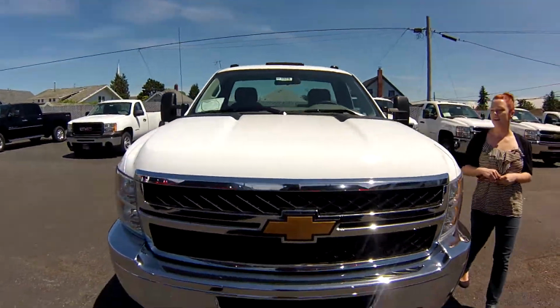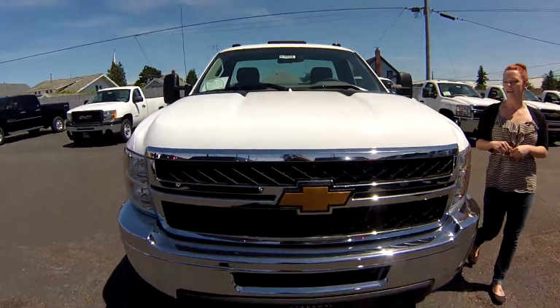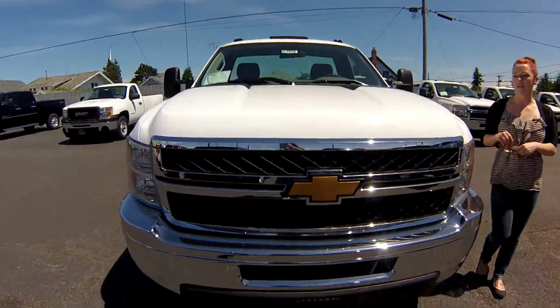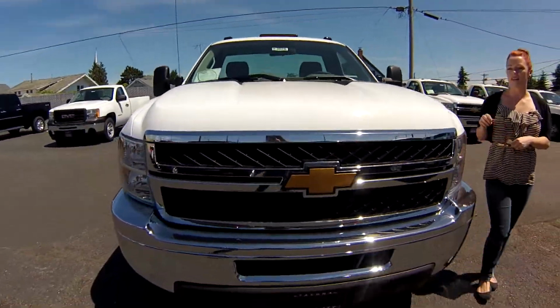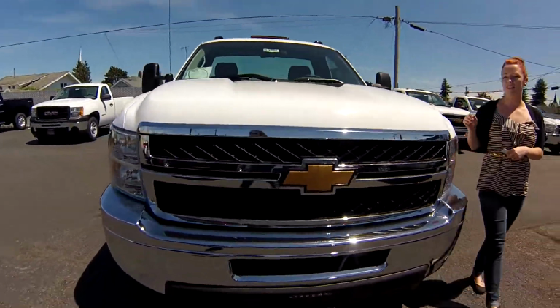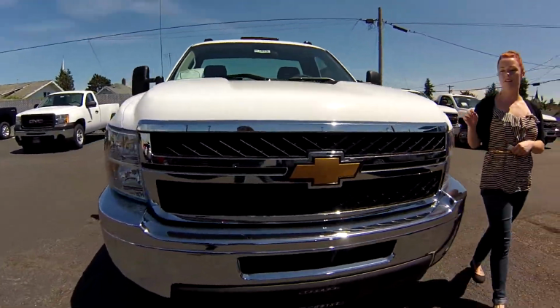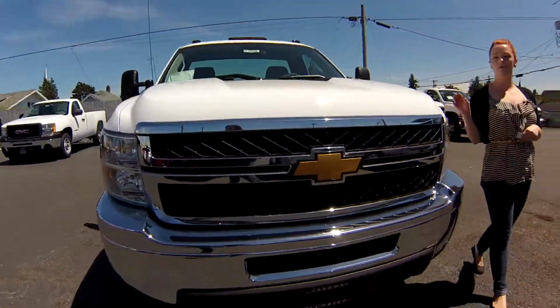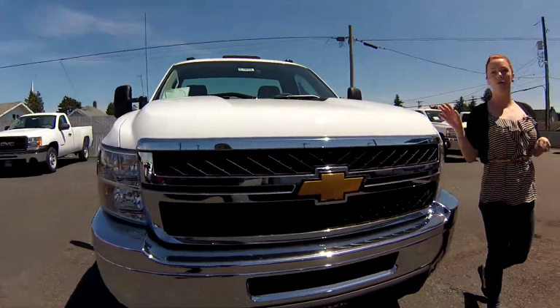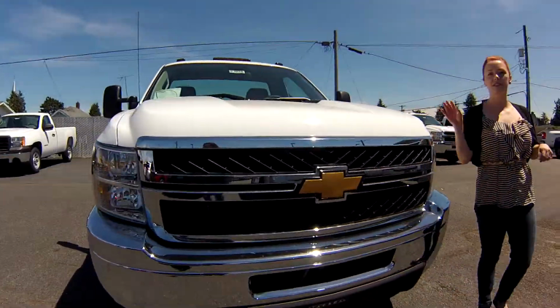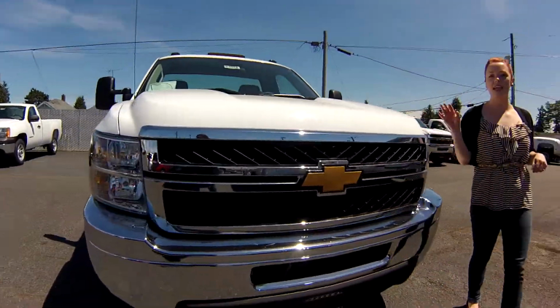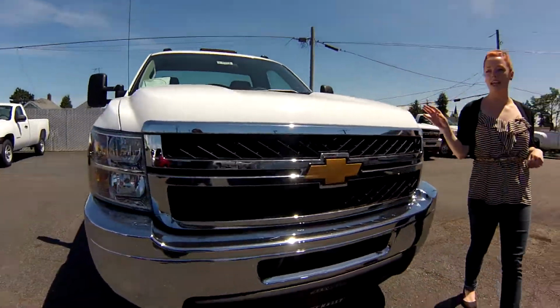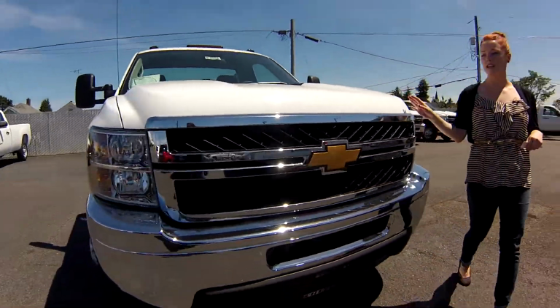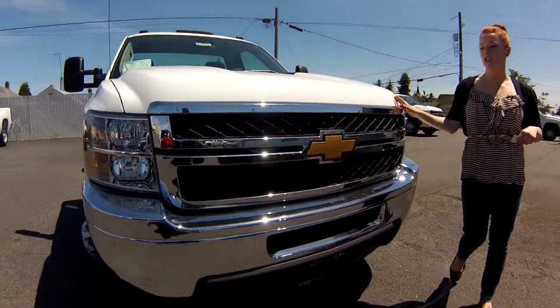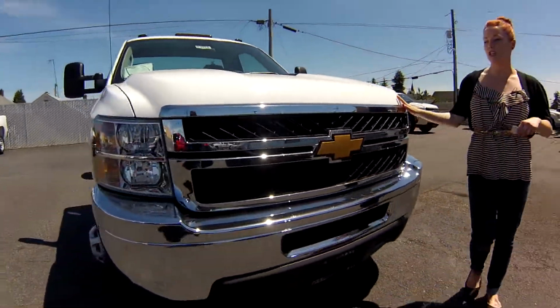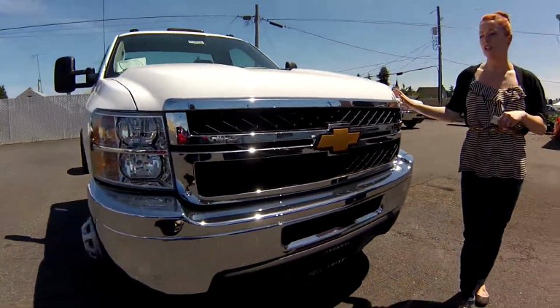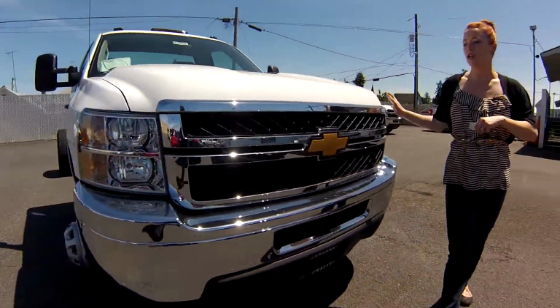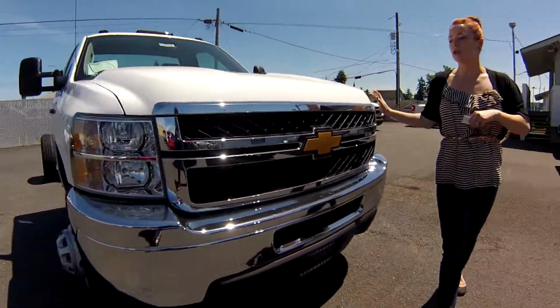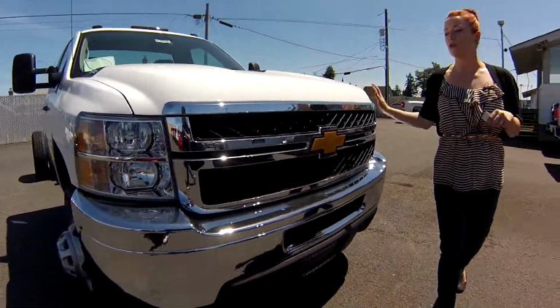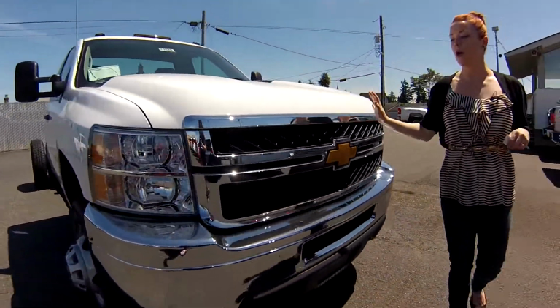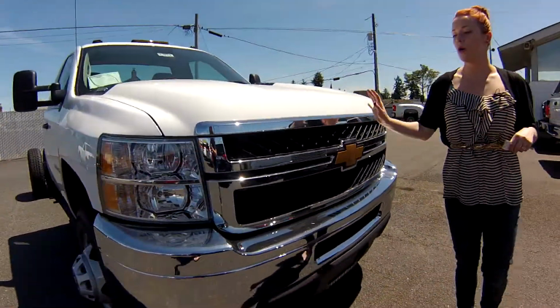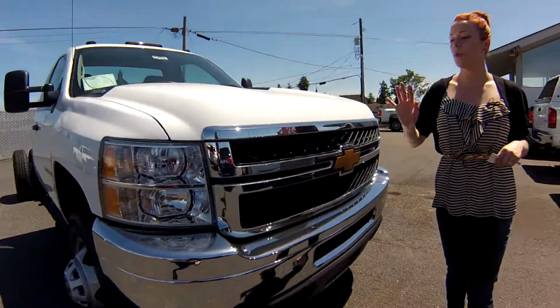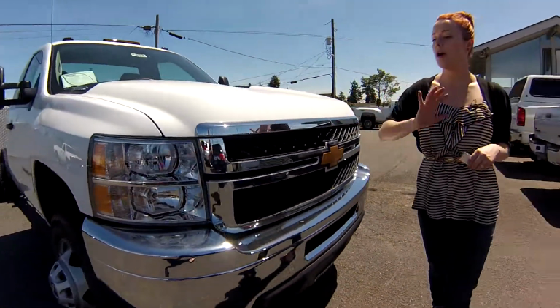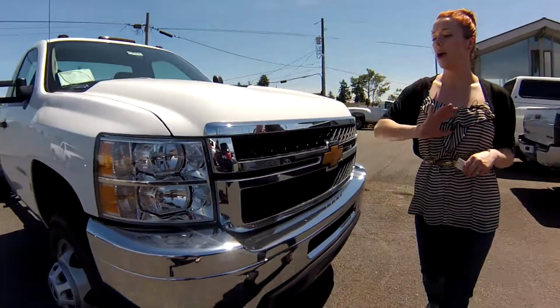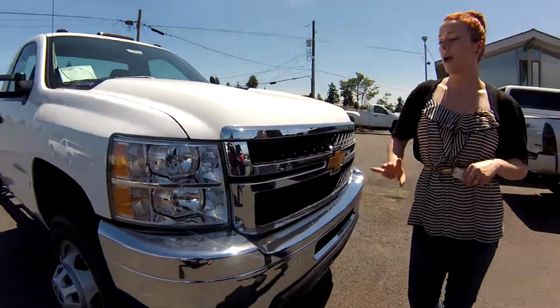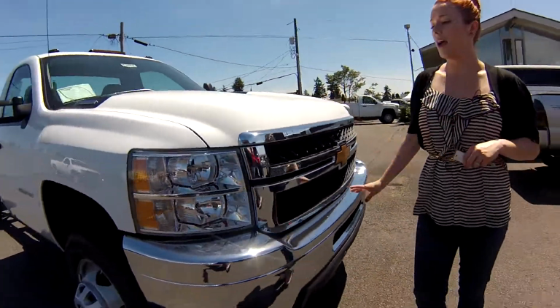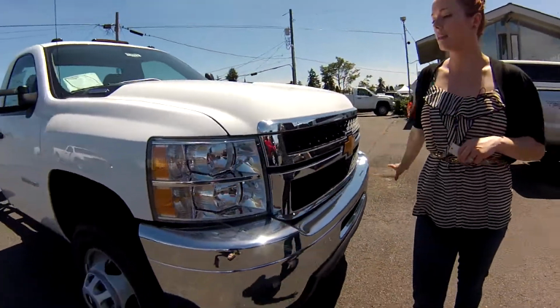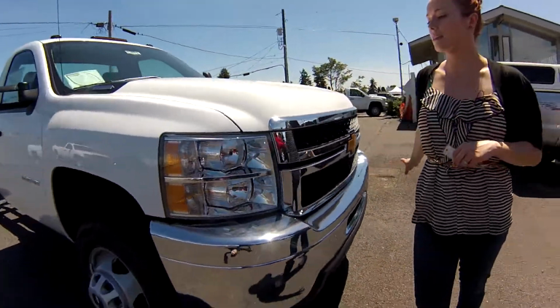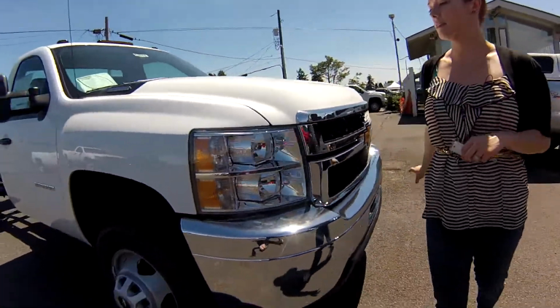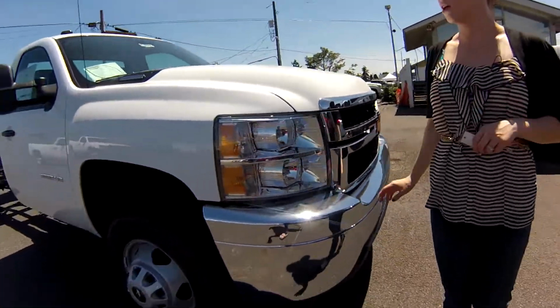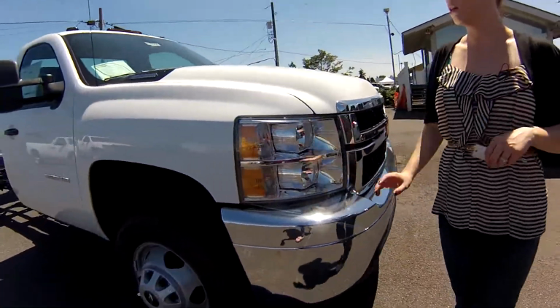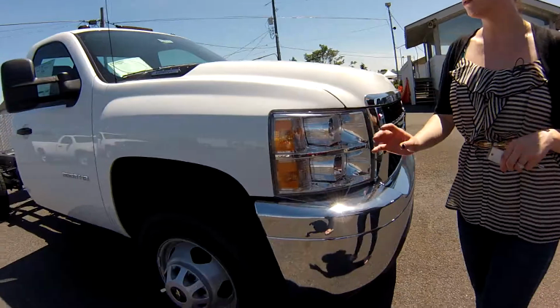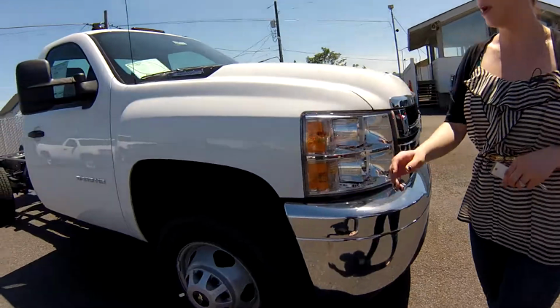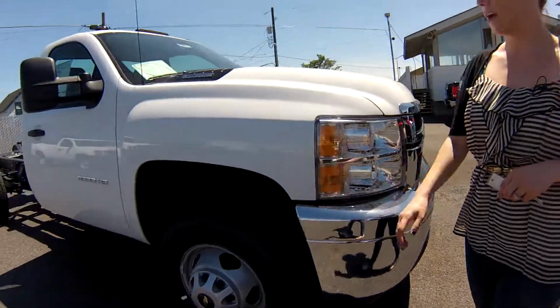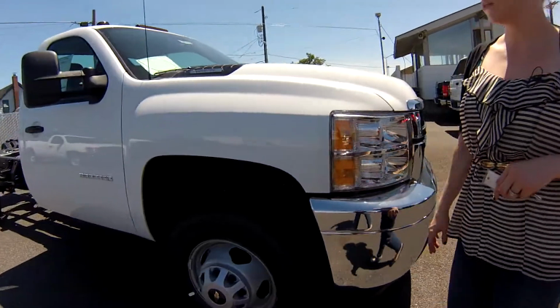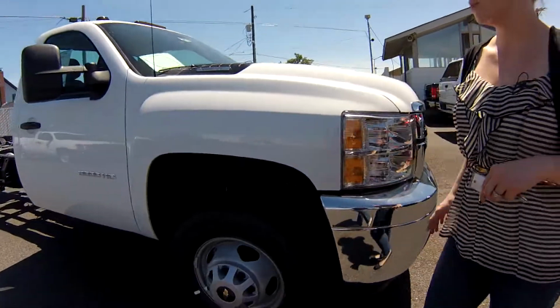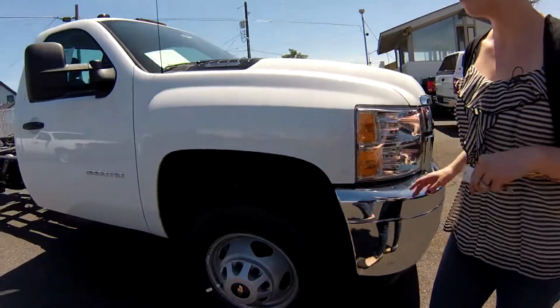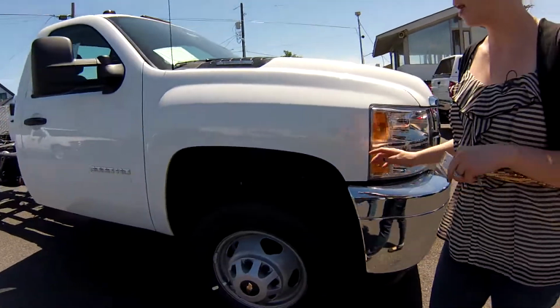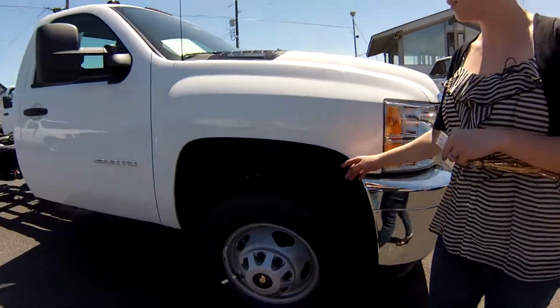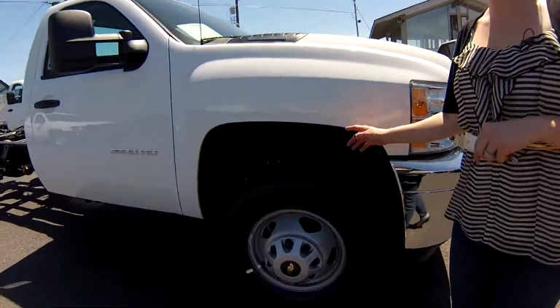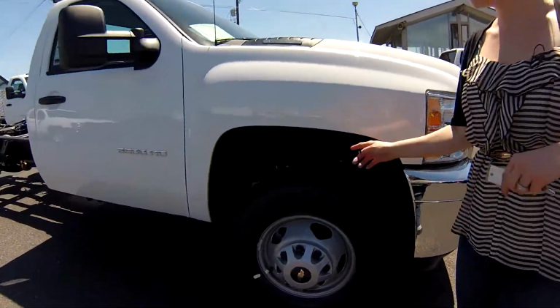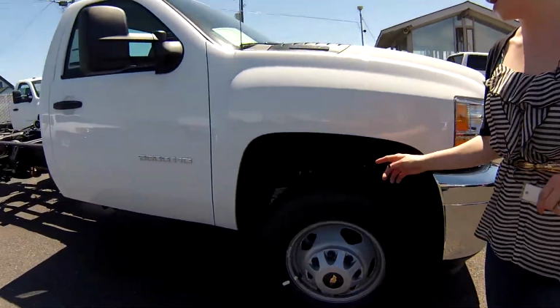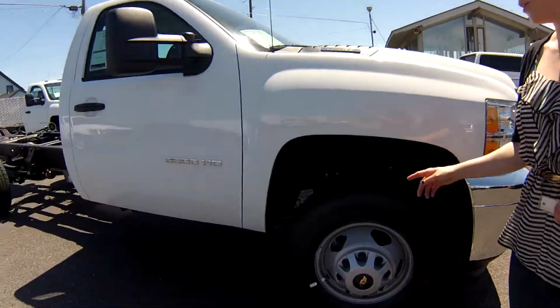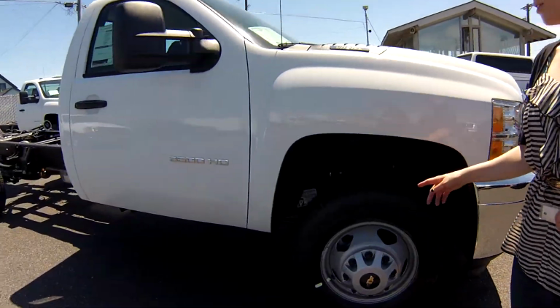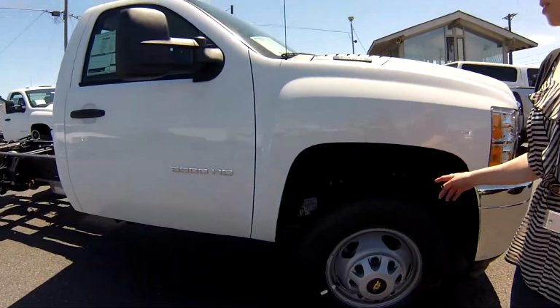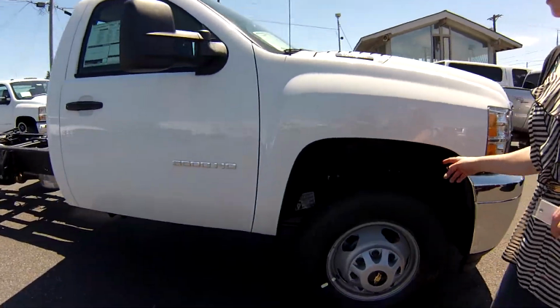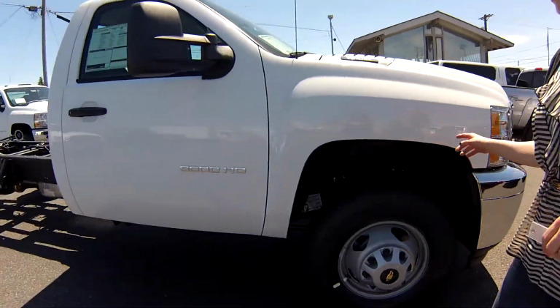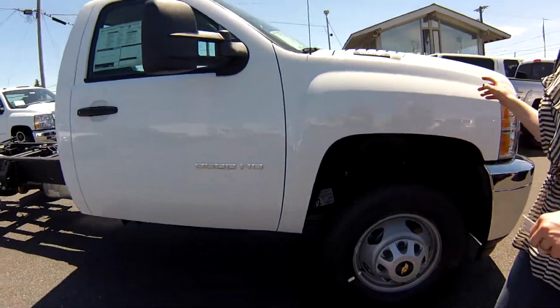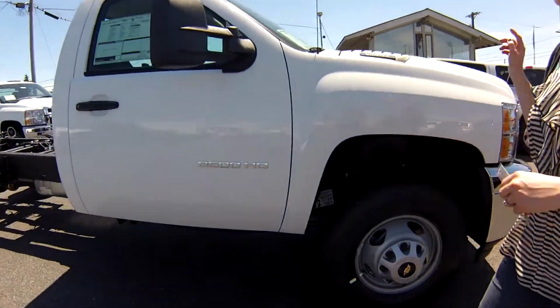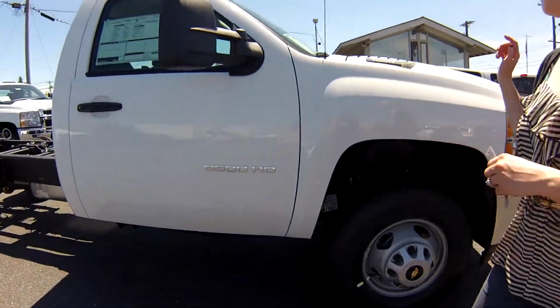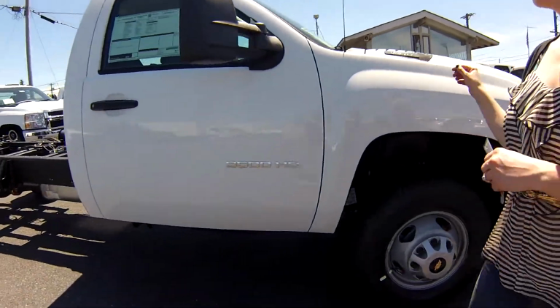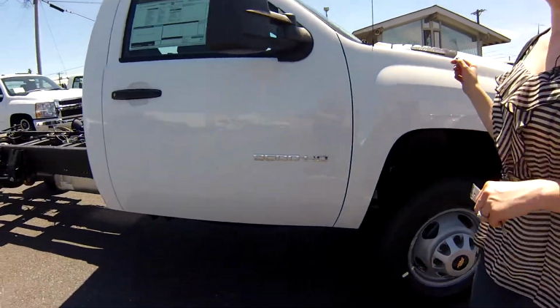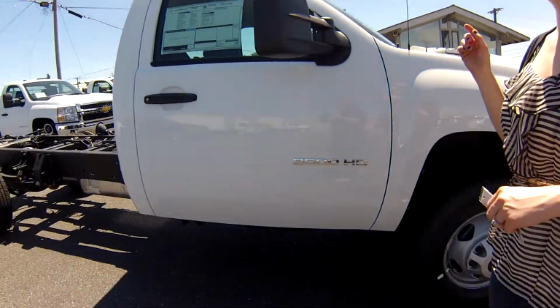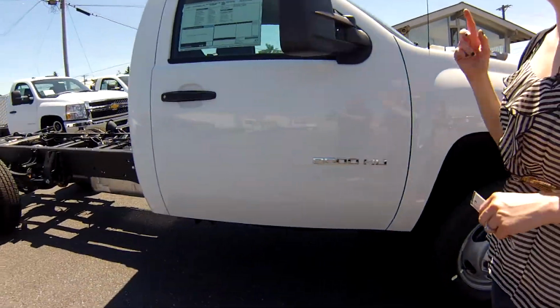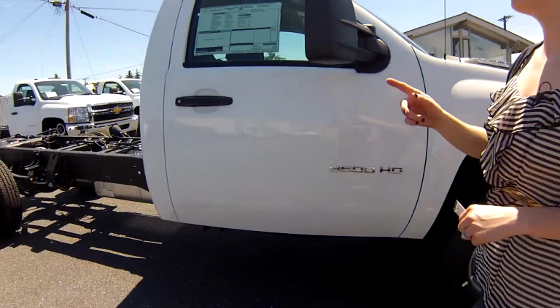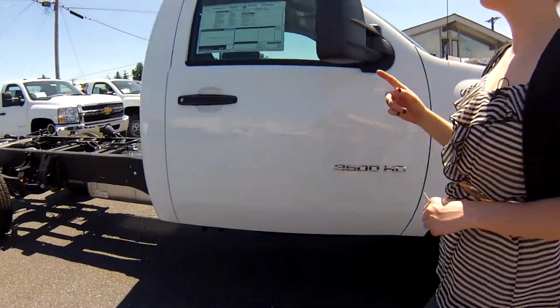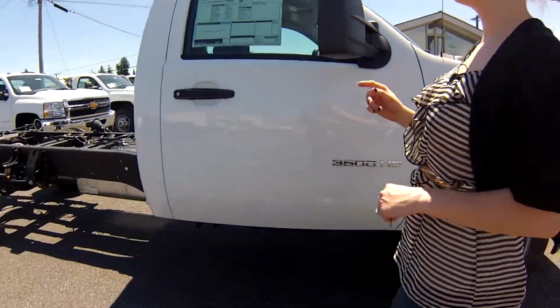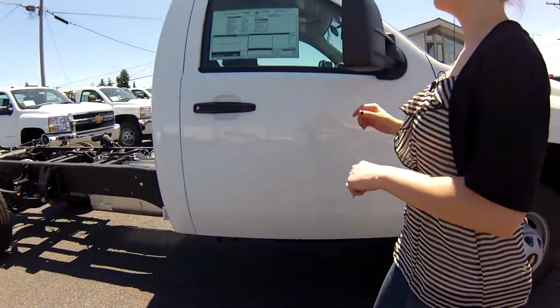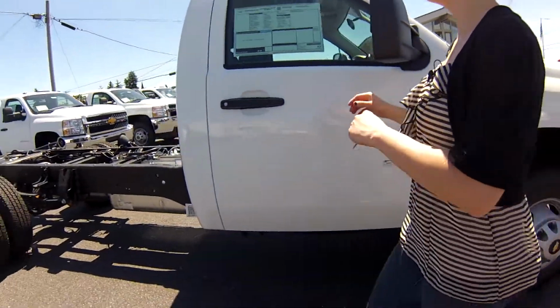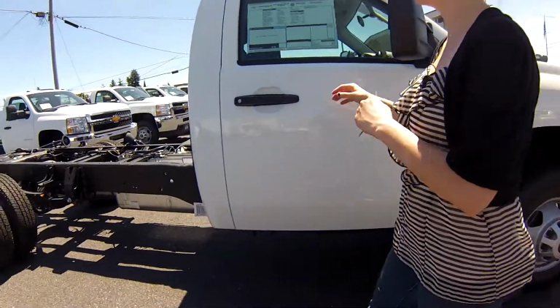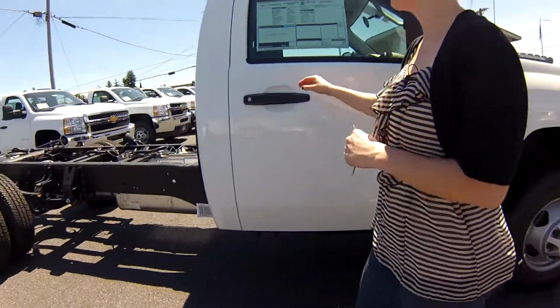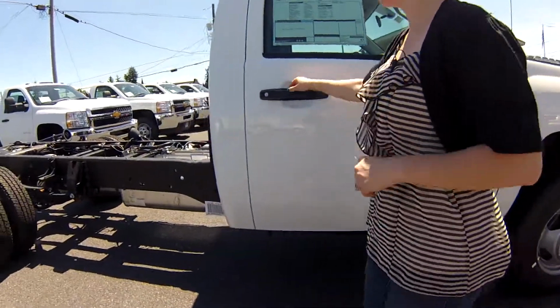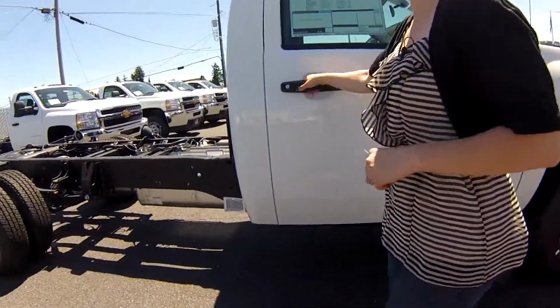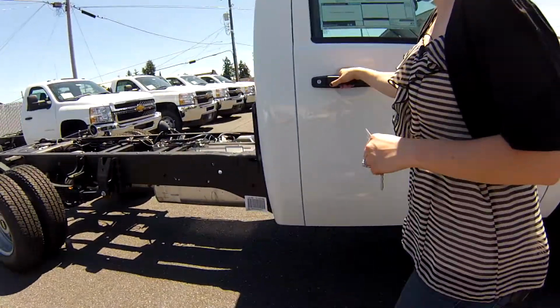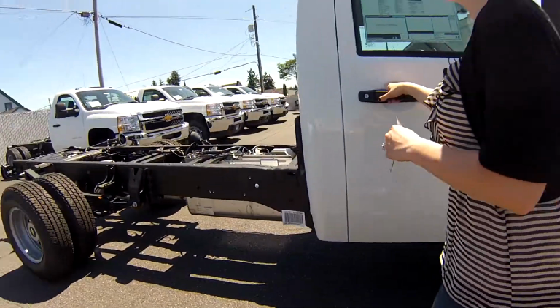Now this has a Vortec engine, chrome accents all around, brand new tires. This truck has never been used at all.